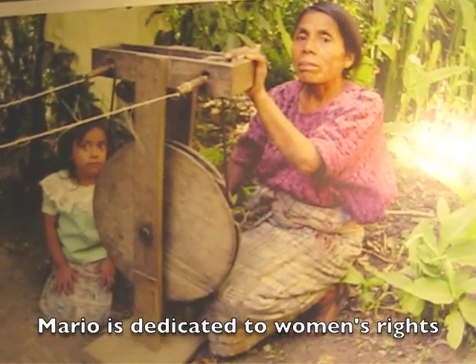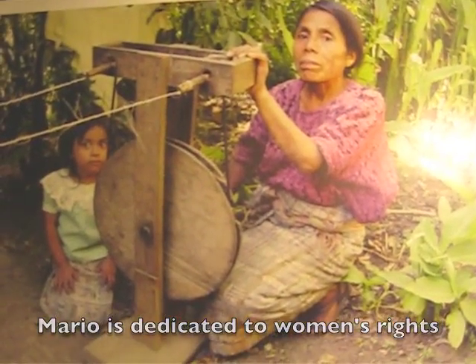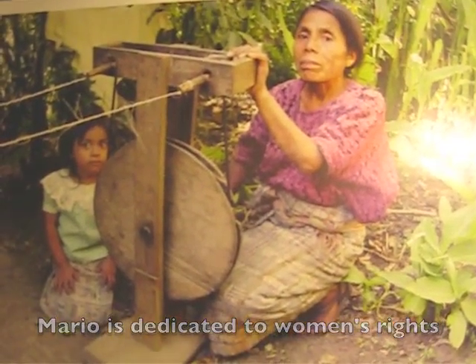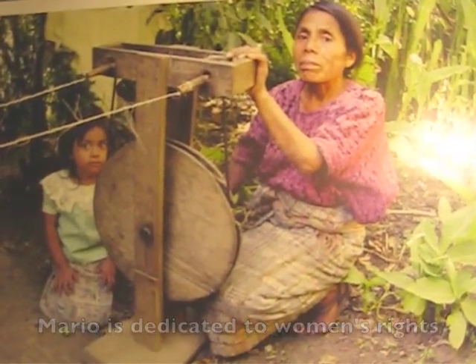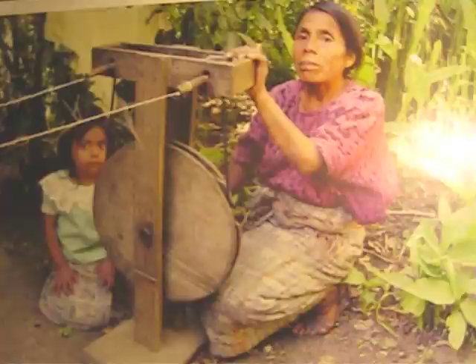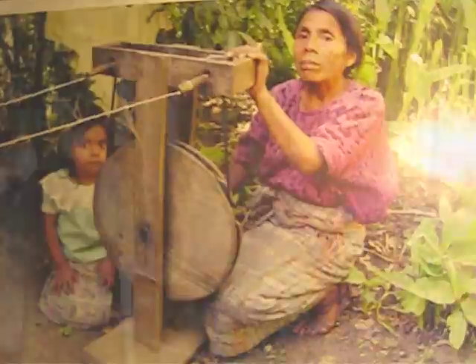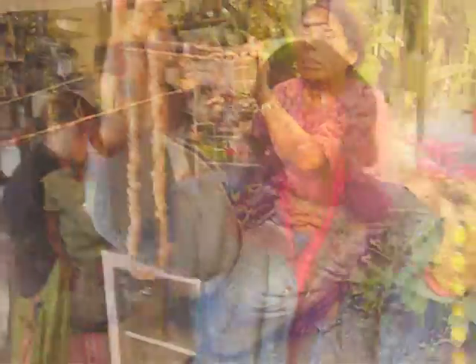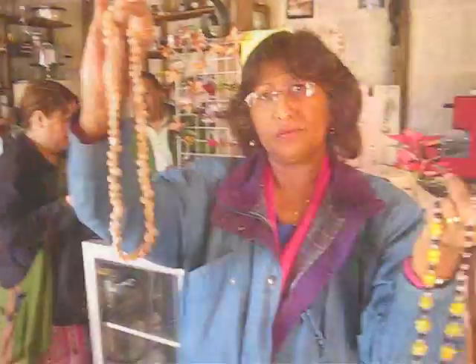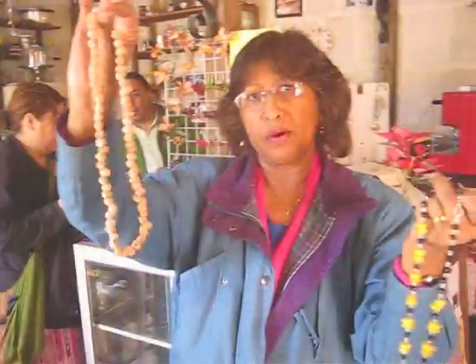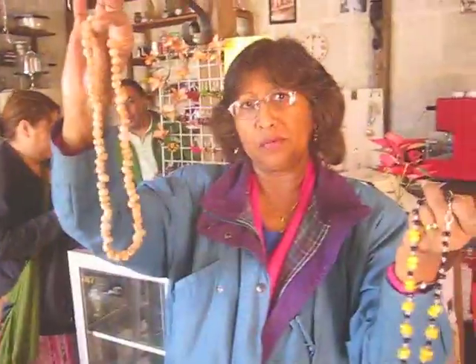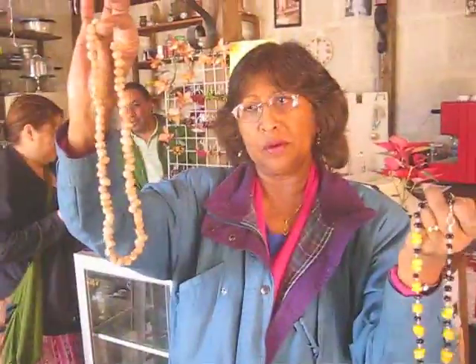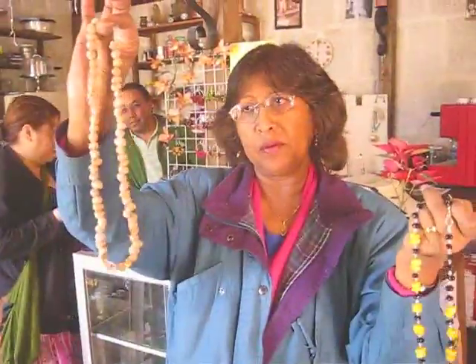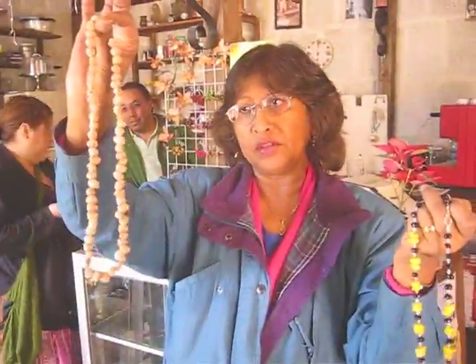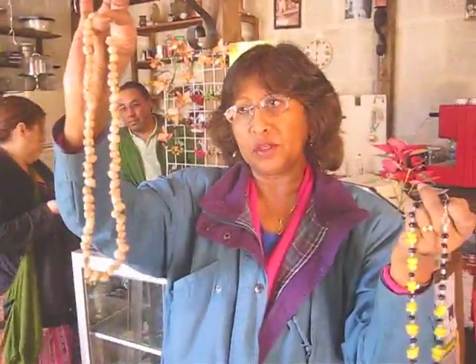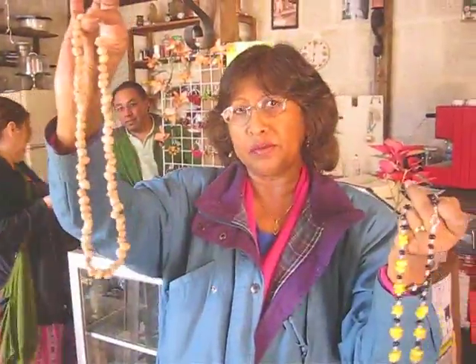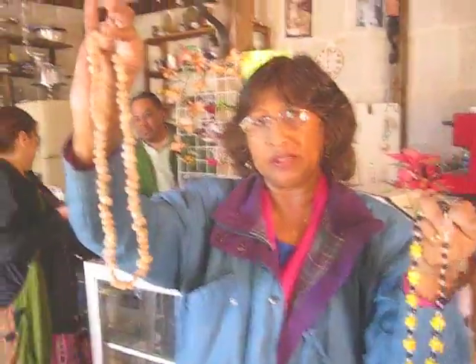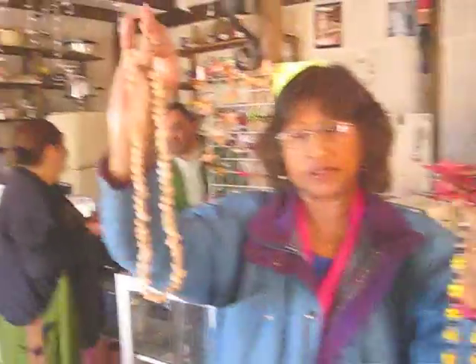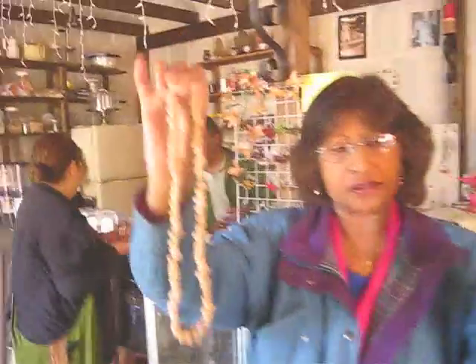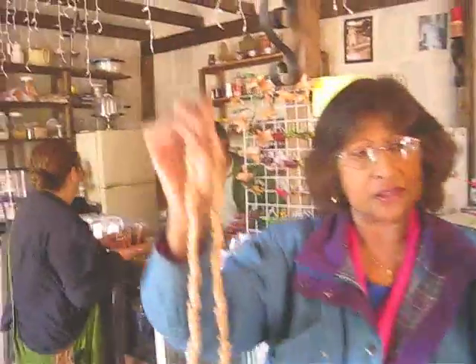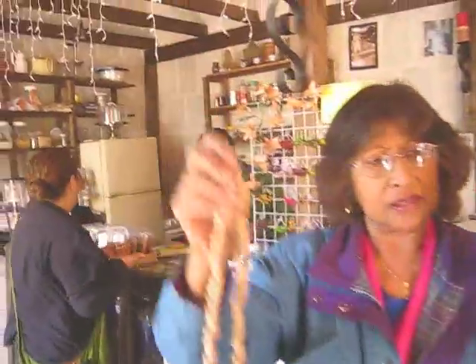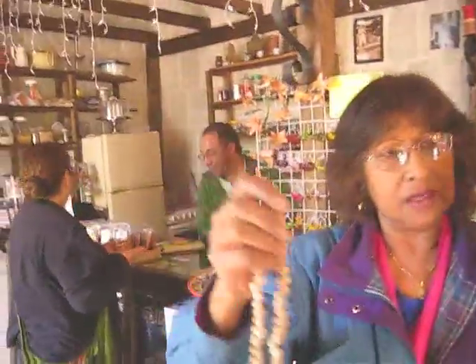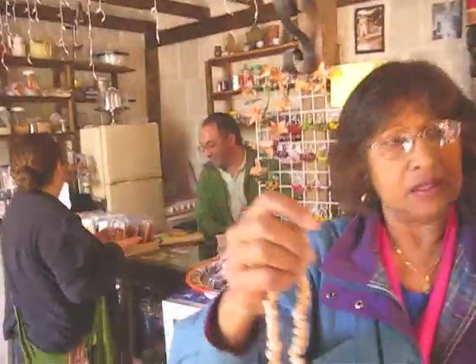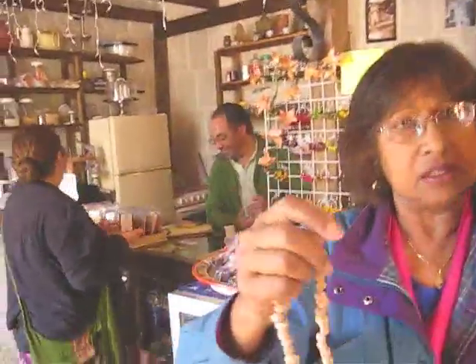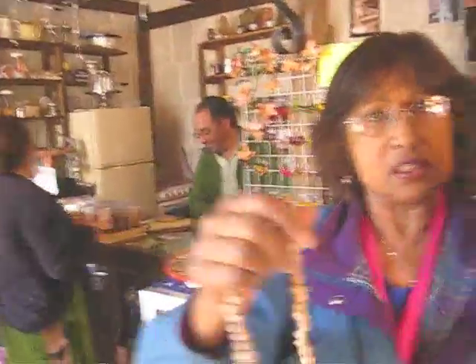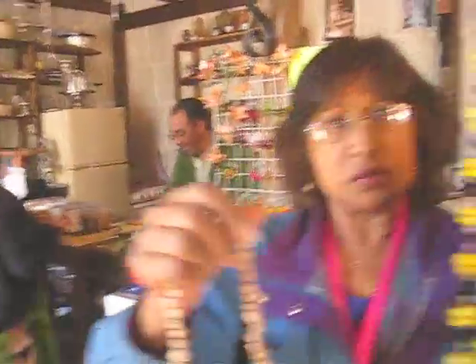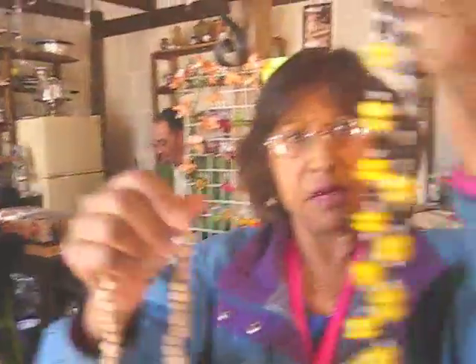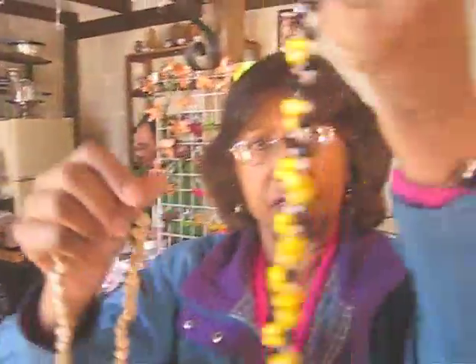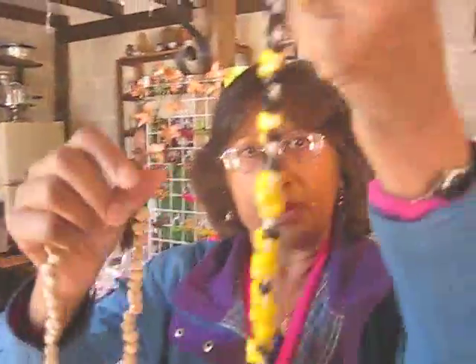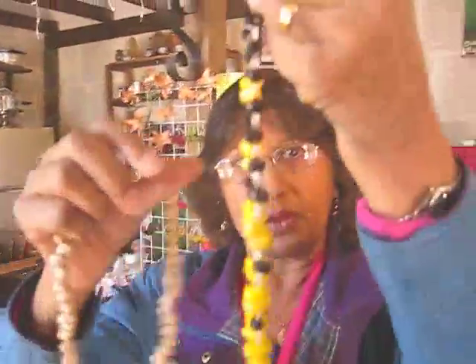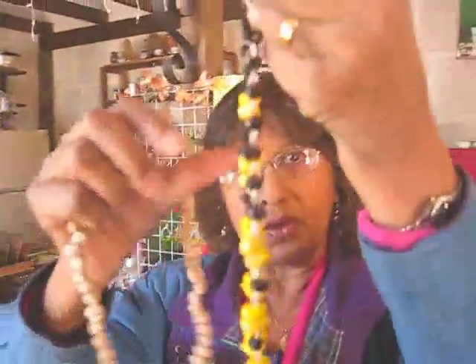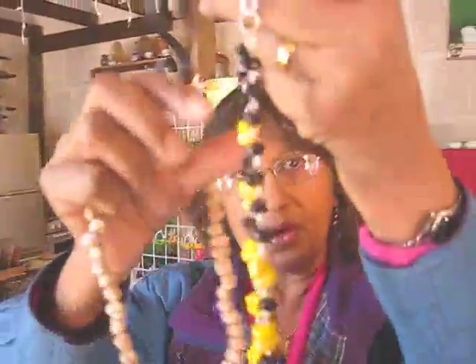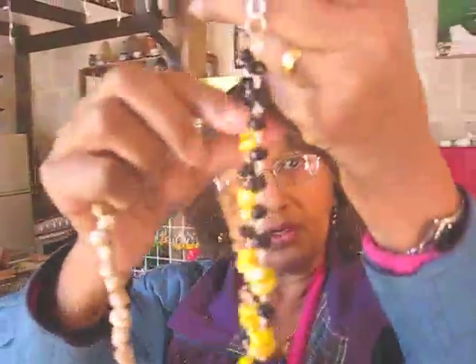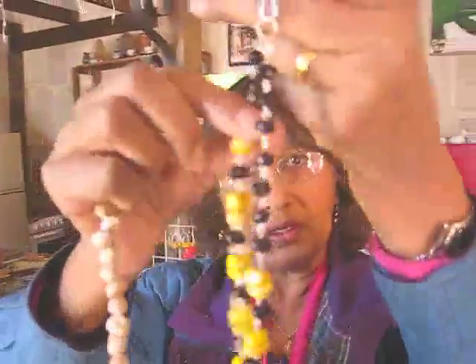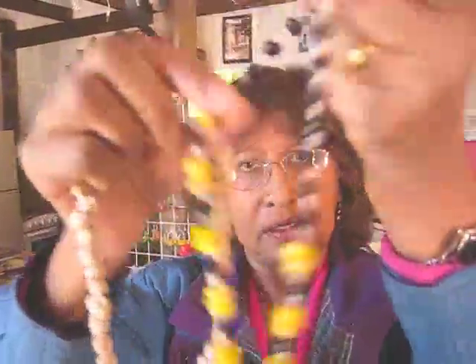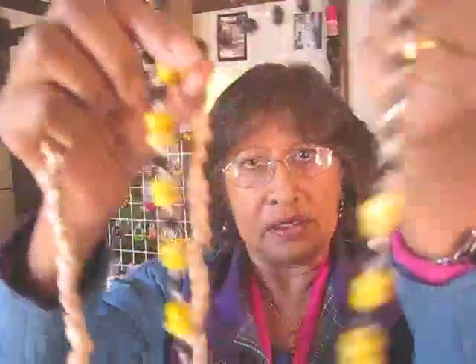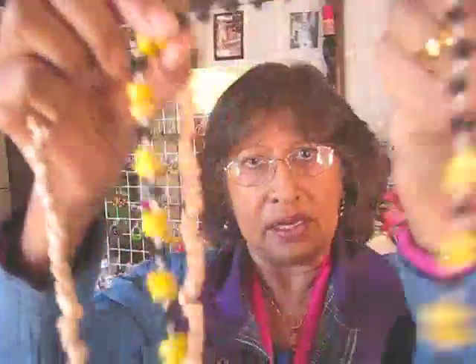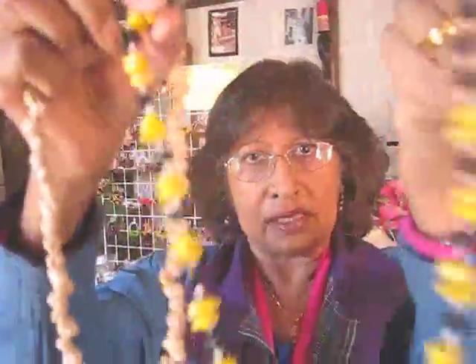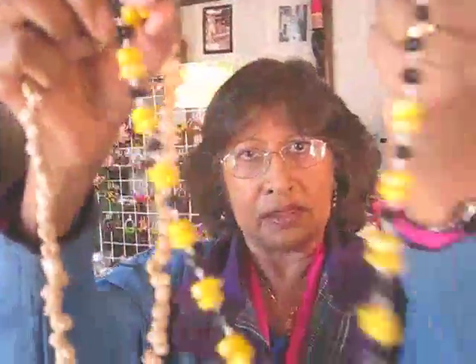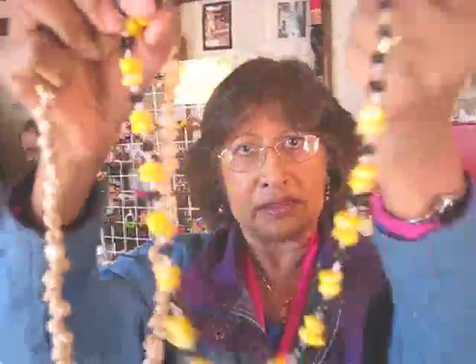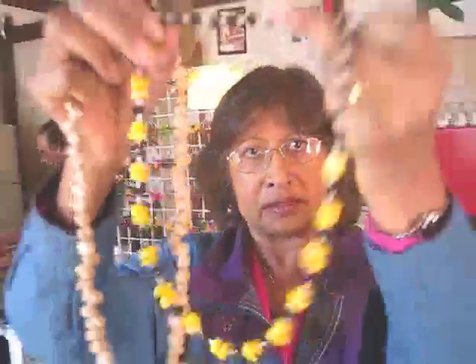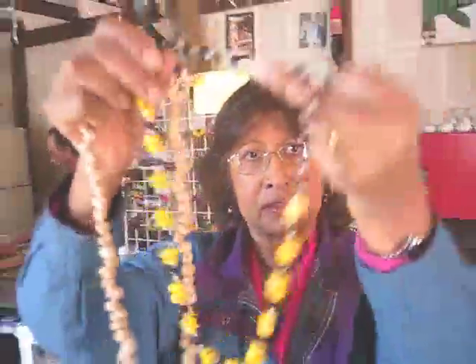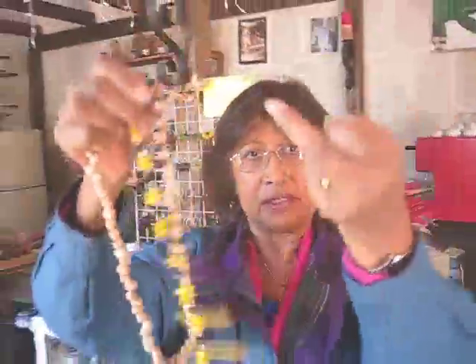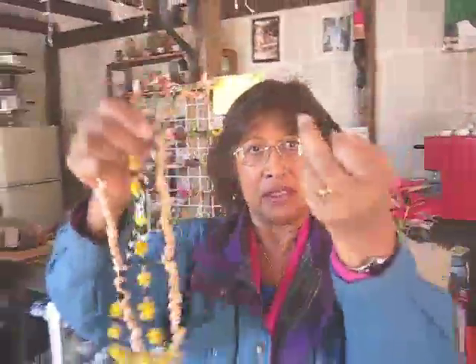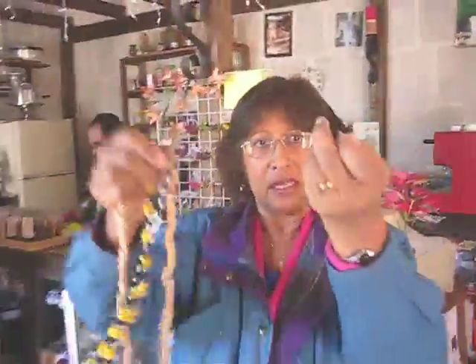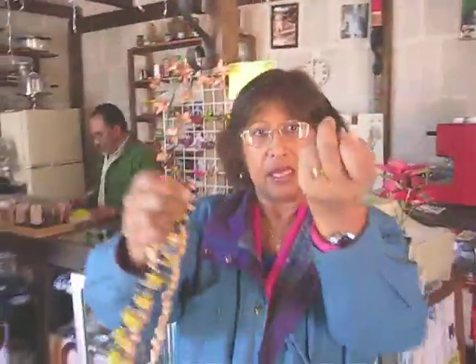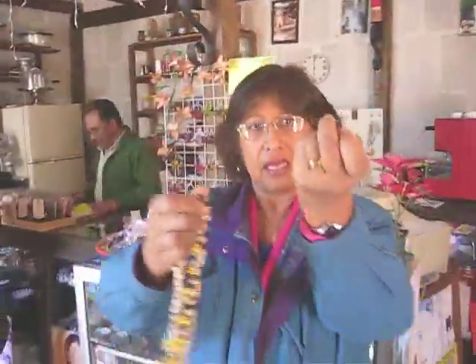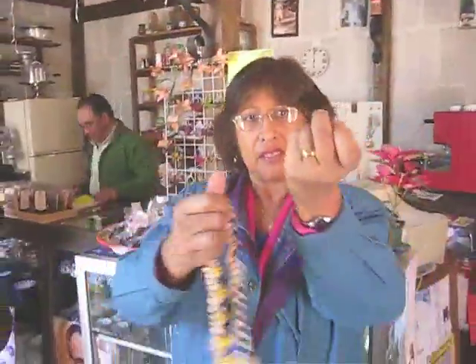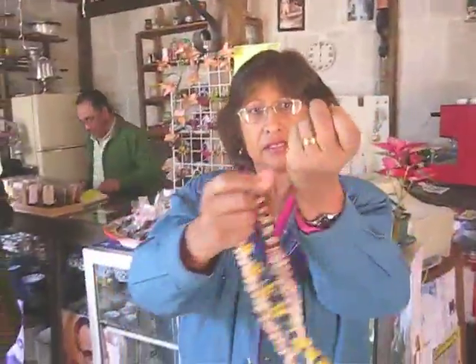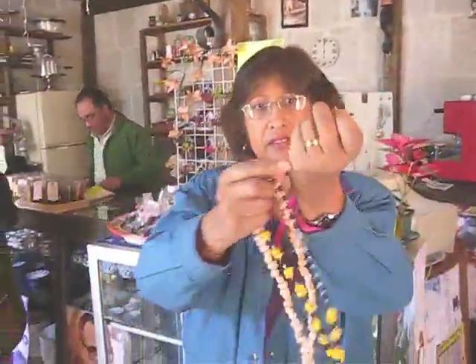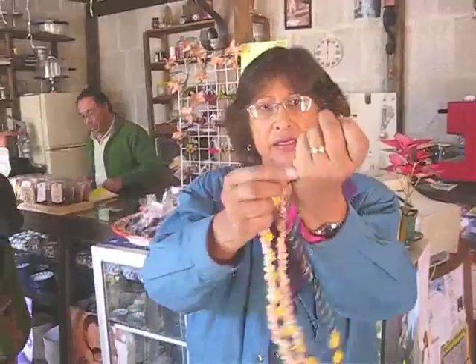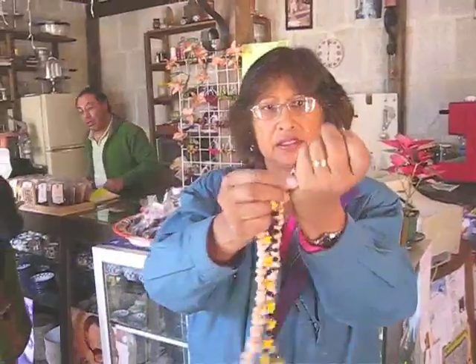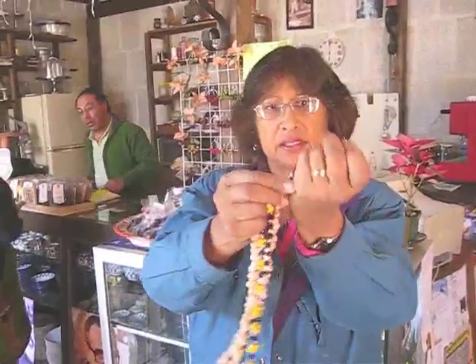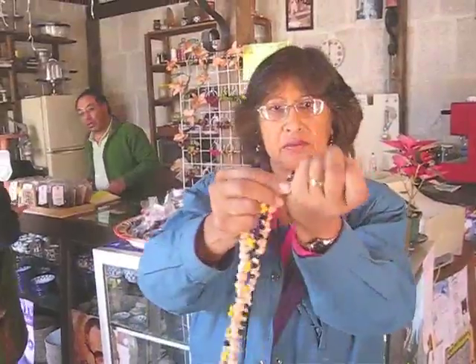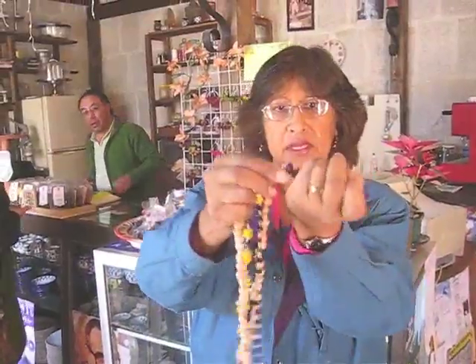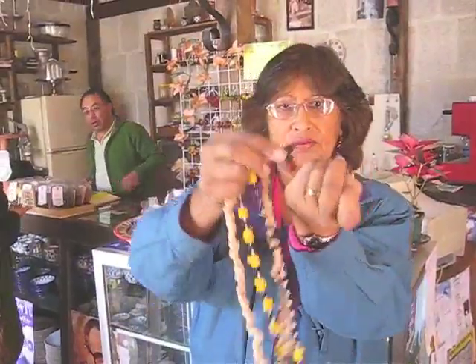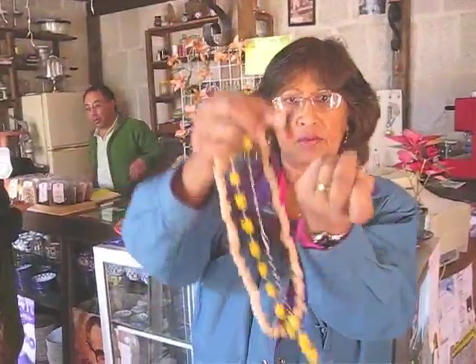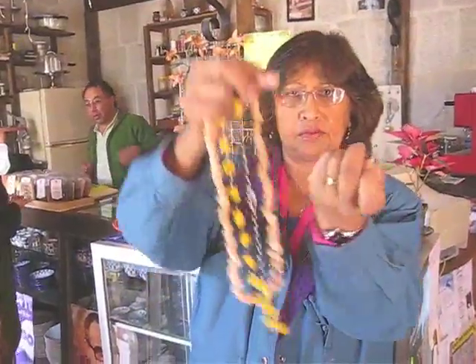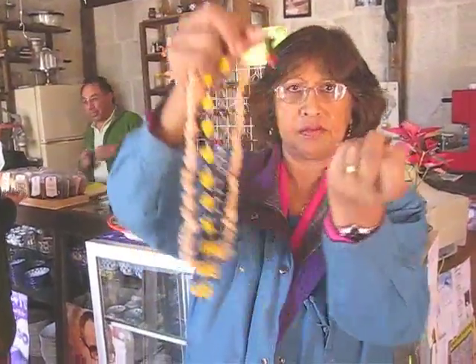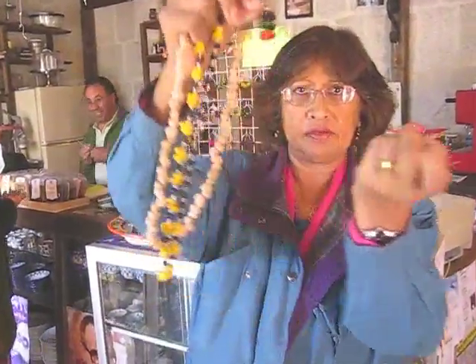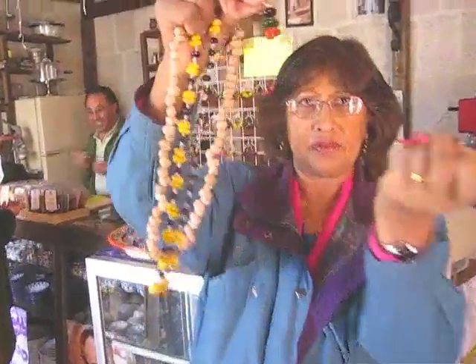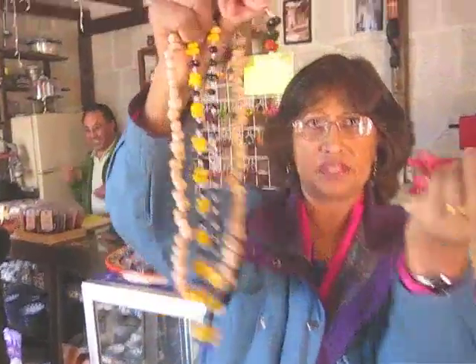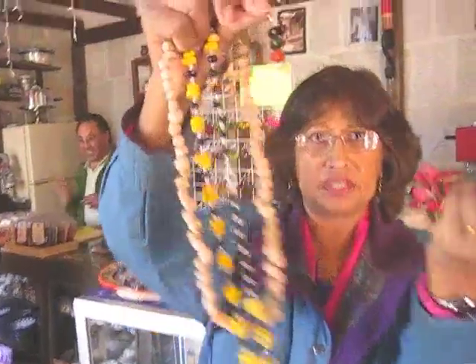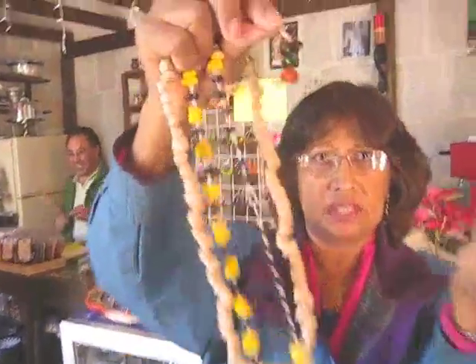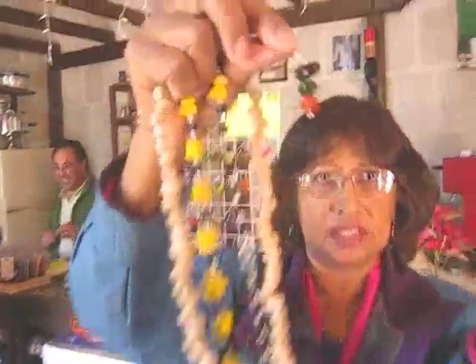Made from garbanzo beans, this is made from corn. The necklace and earrings are made from different seeds.